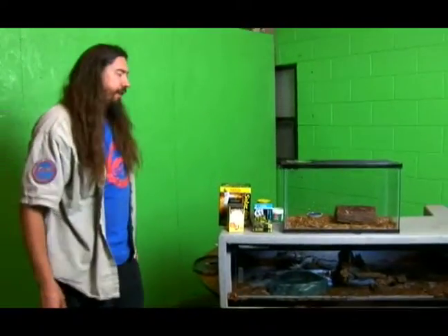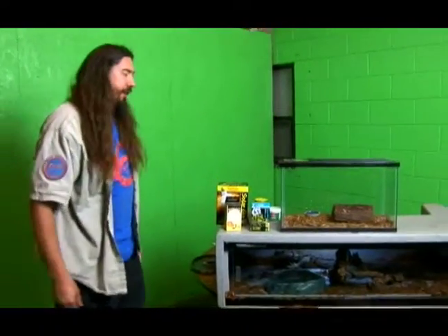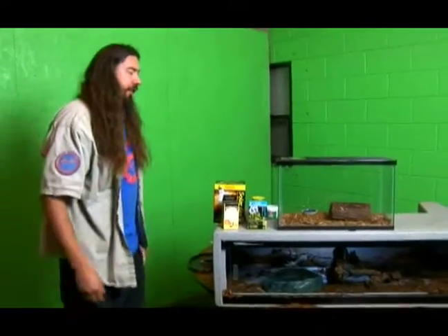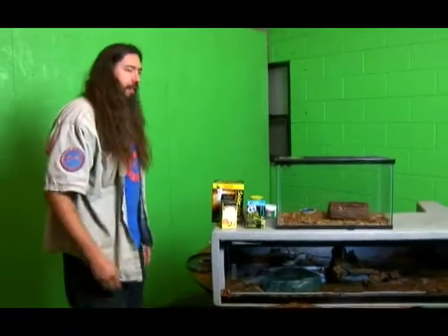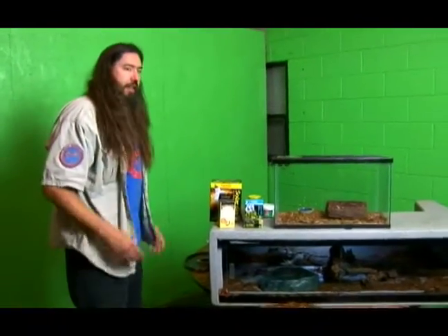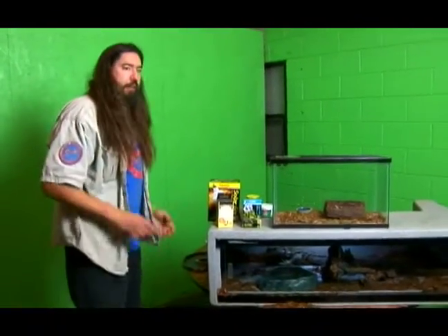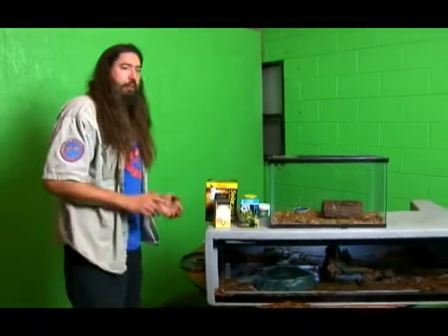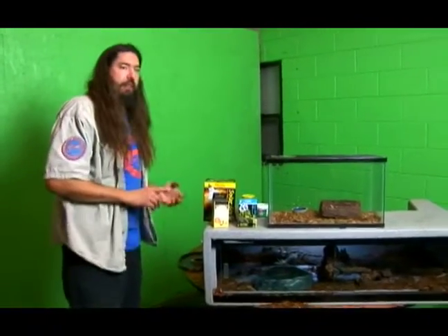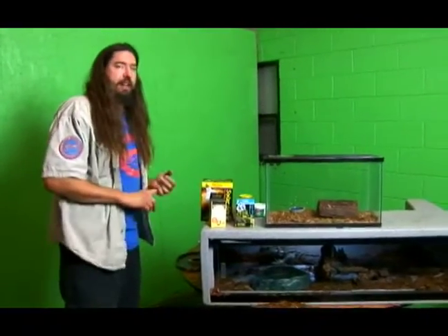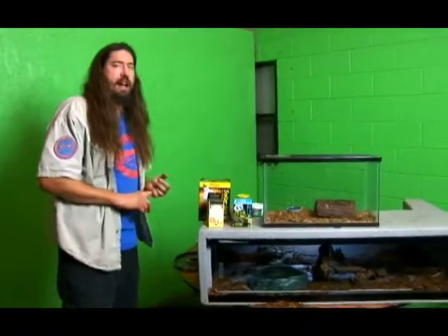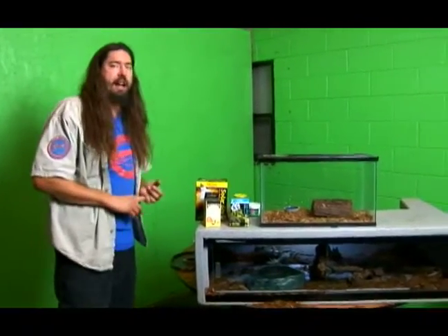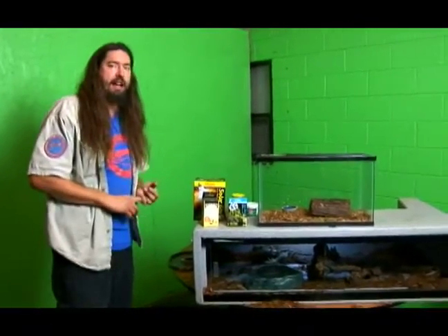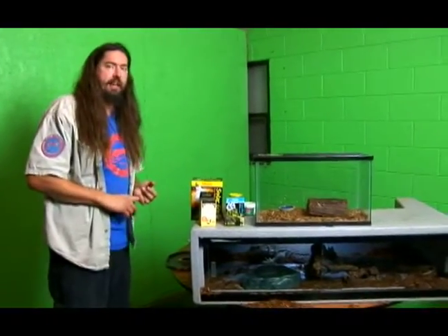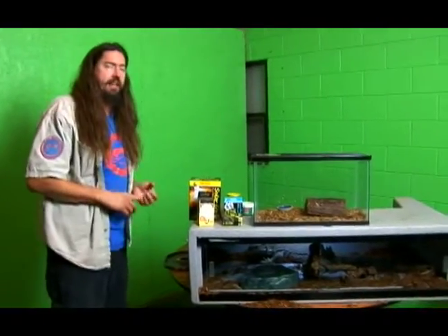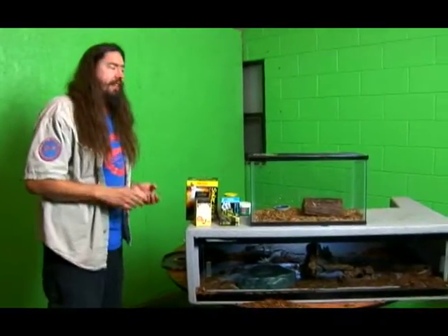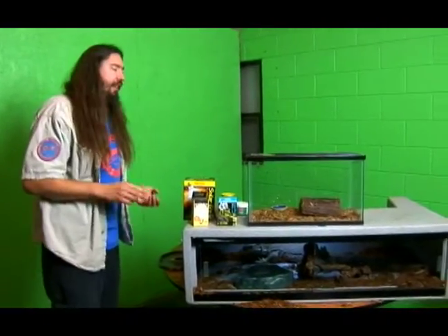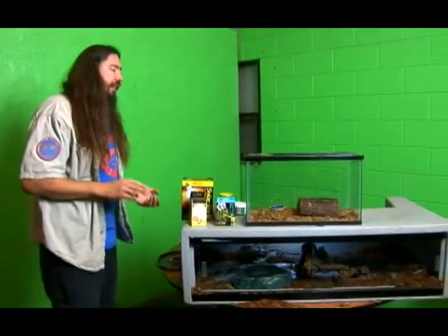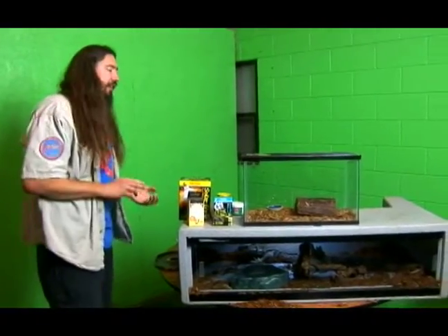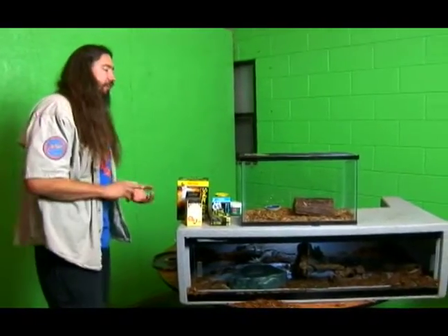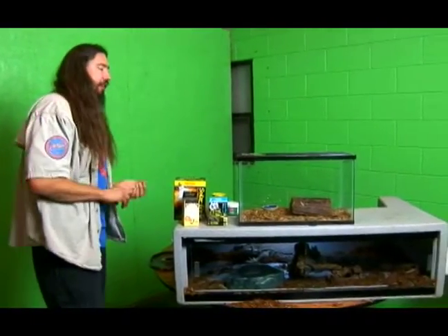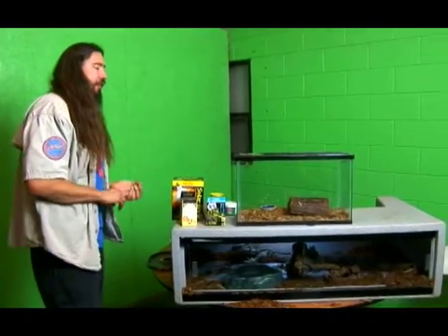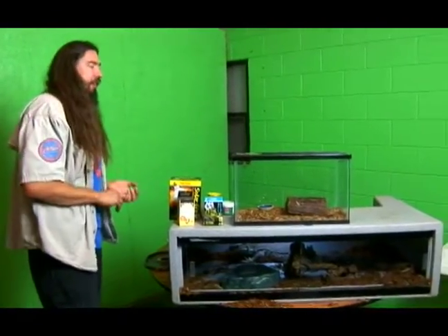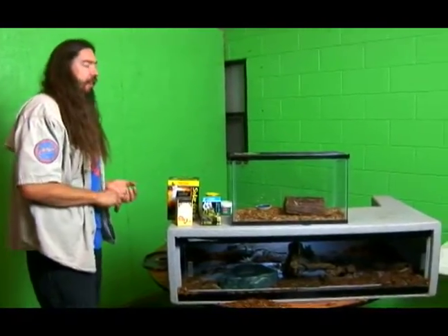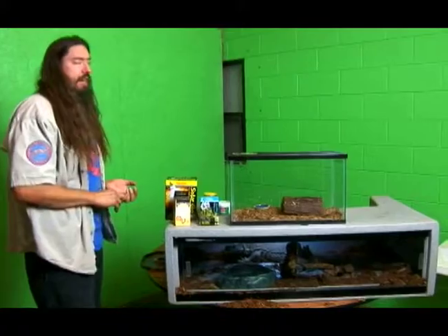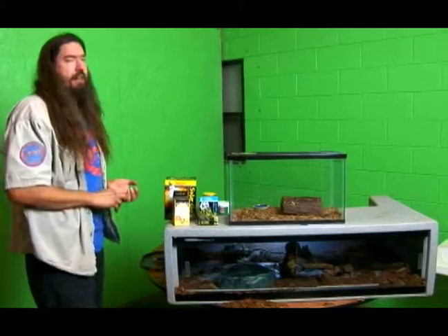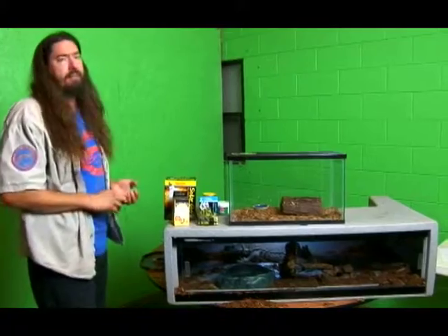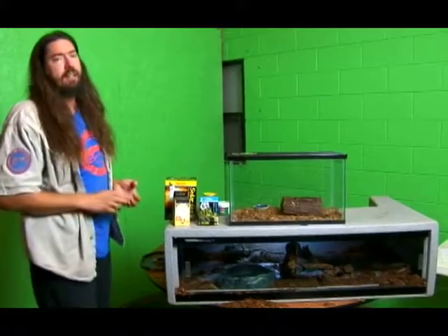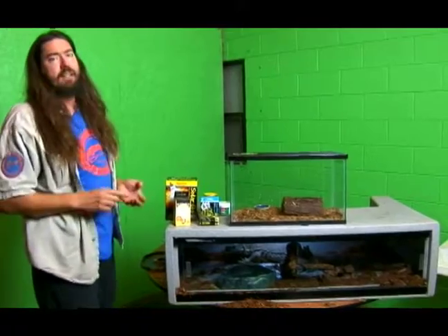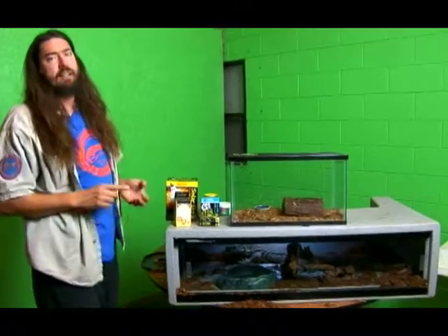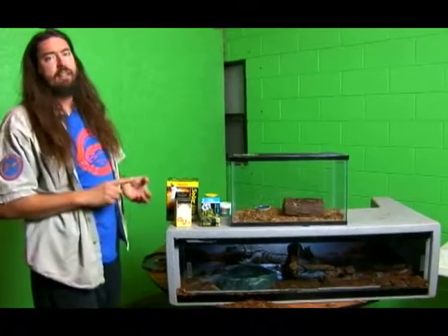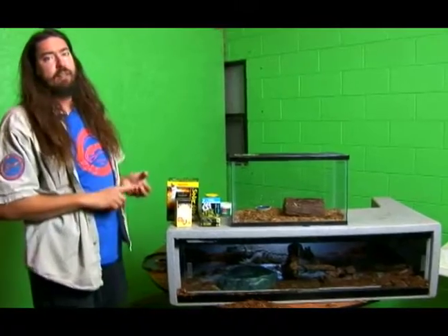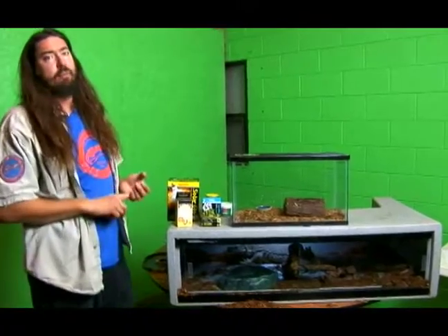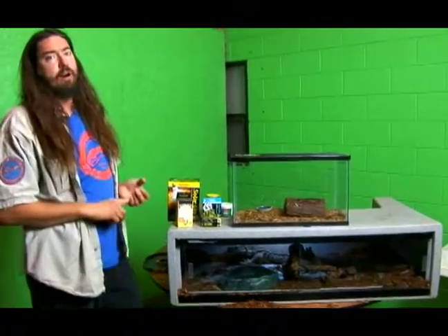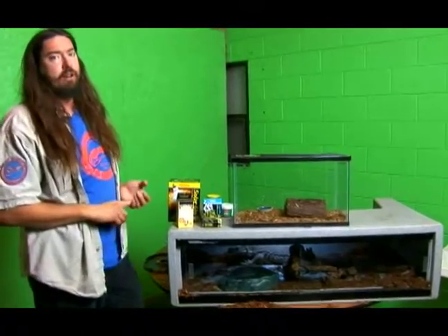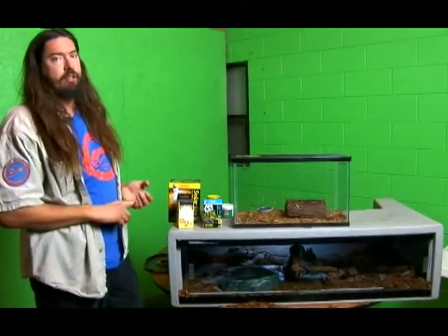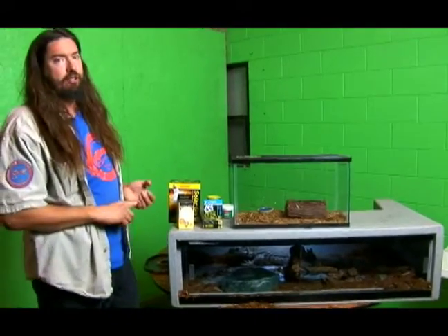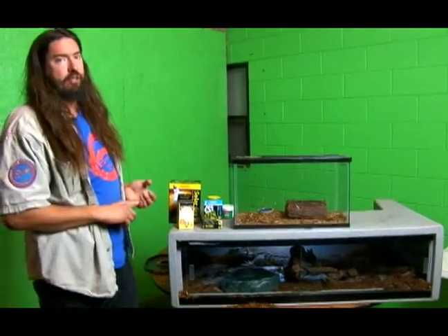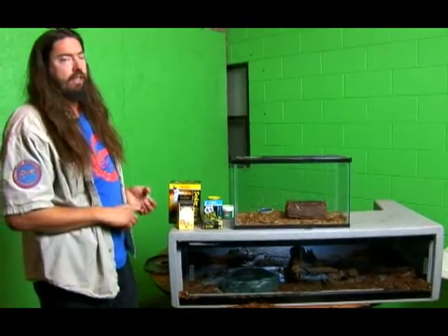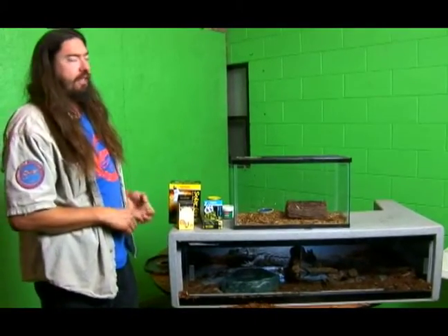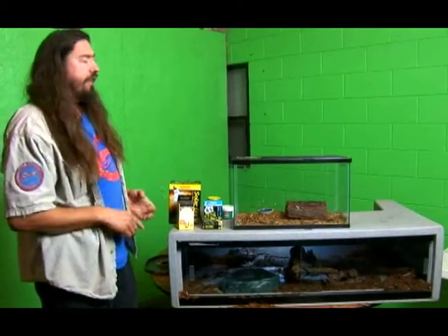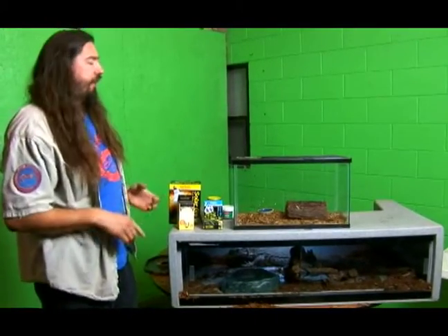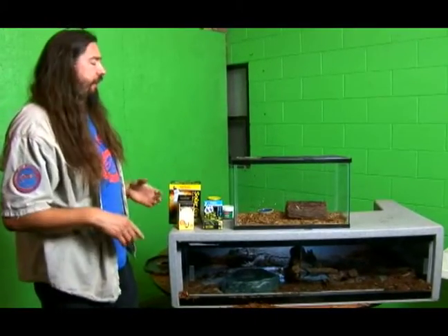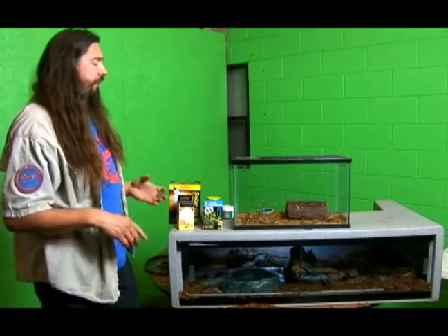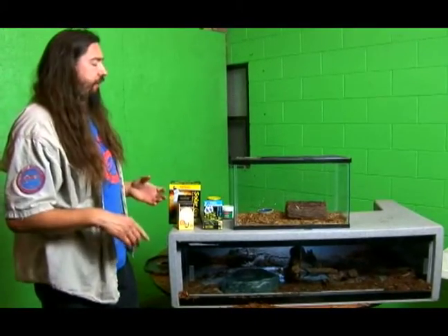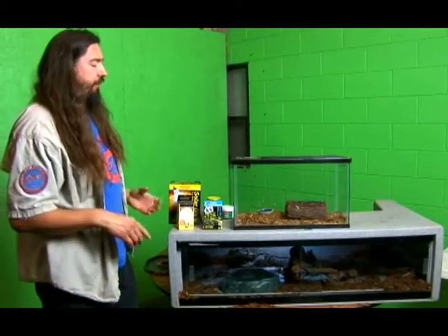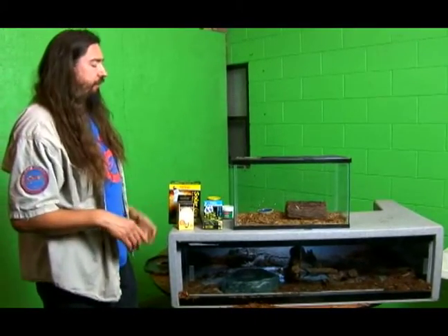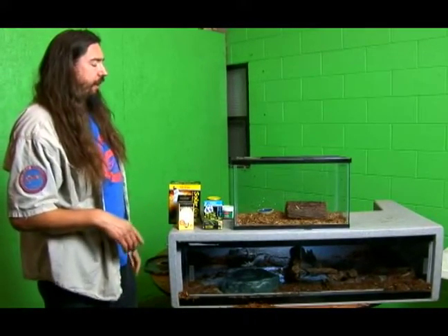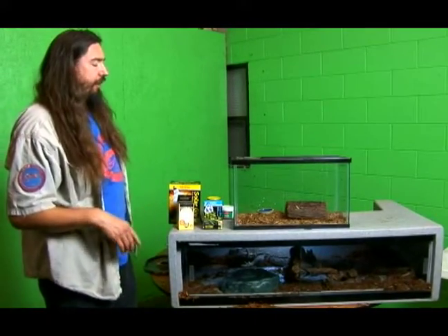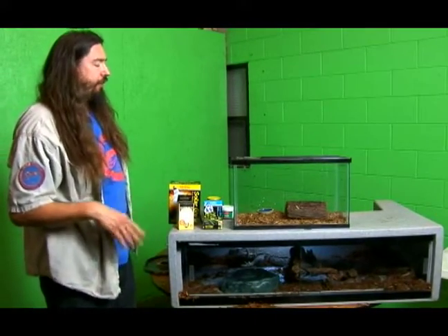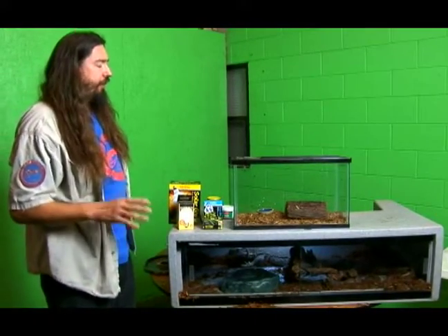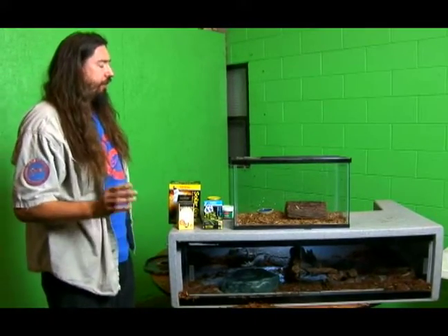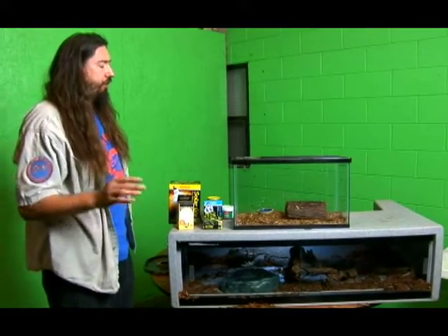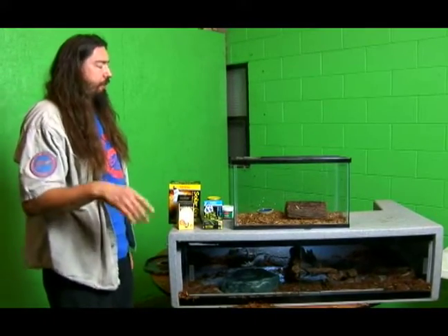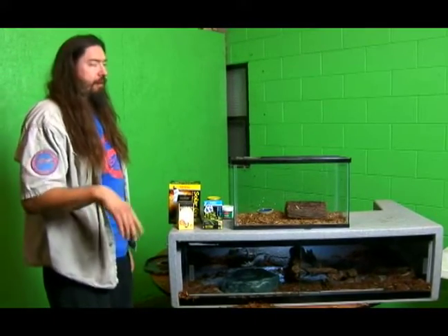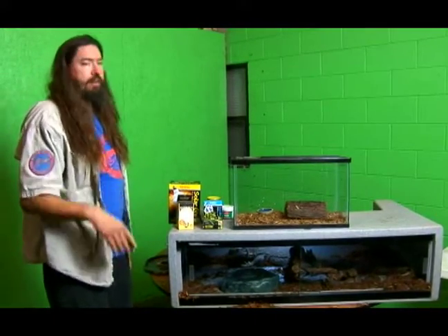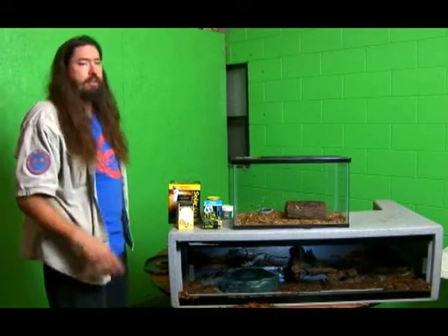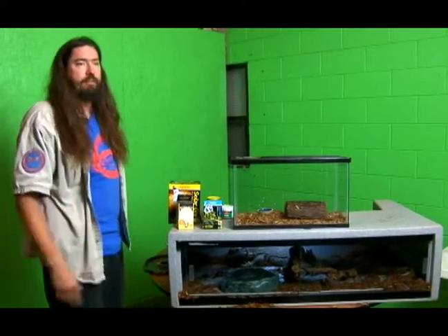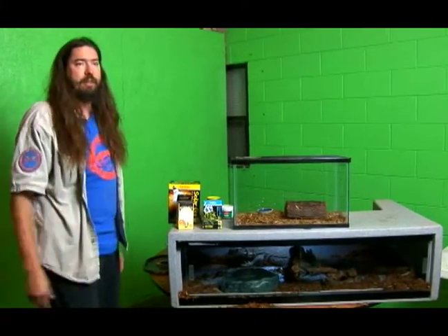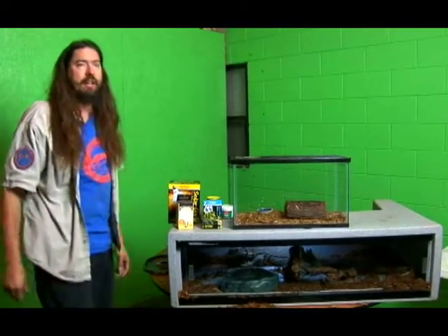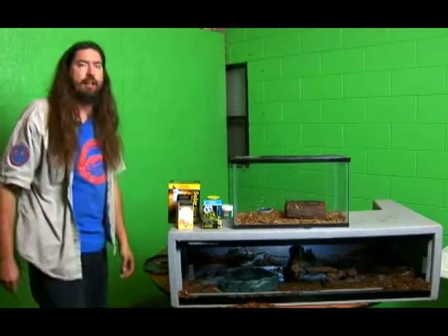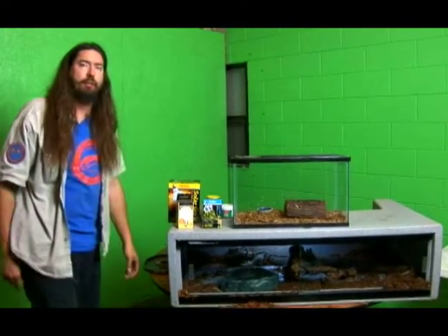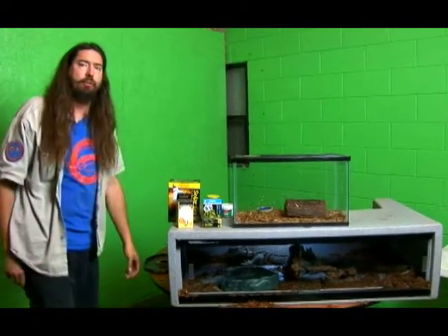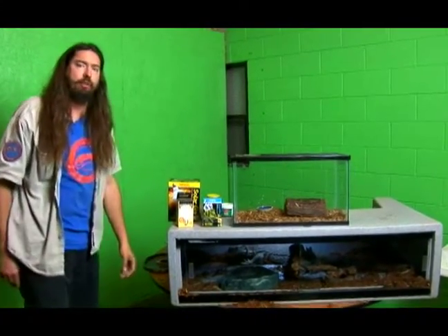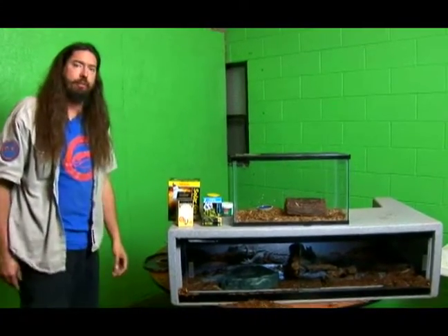He's going to need a place to hide and he needs a place to climb. He's going to need water to drink, and every once in a while if he can swim around a little bit, that helps too.